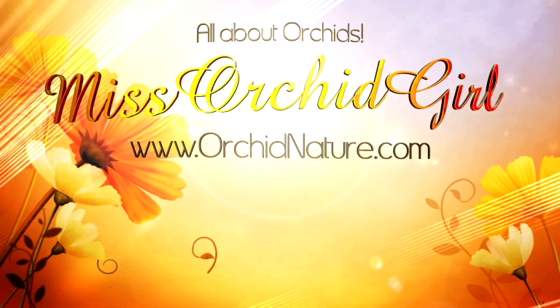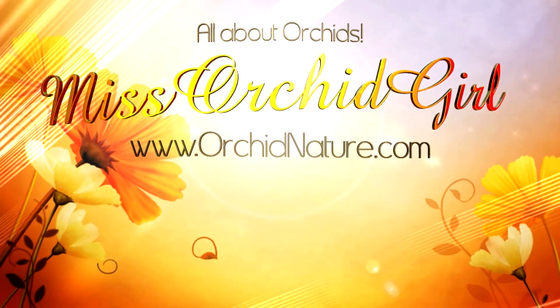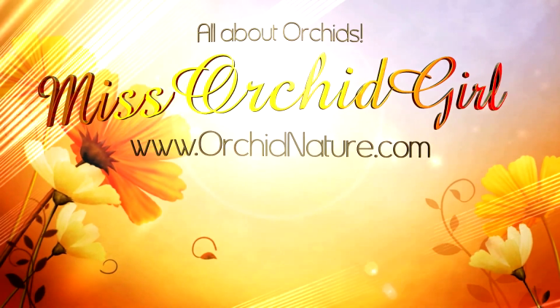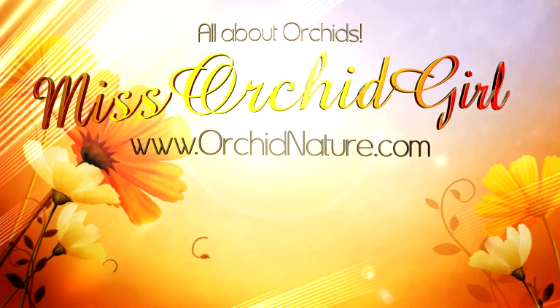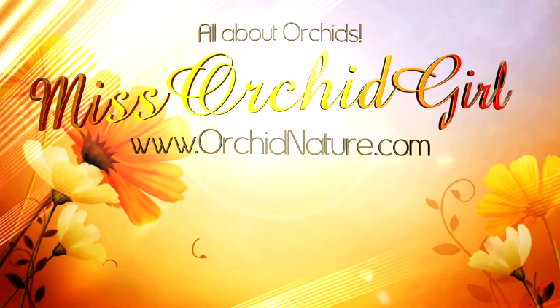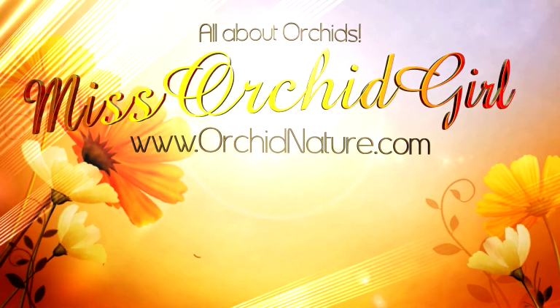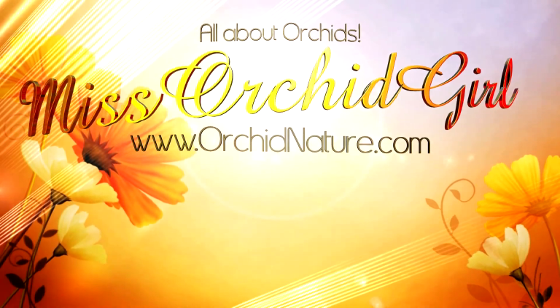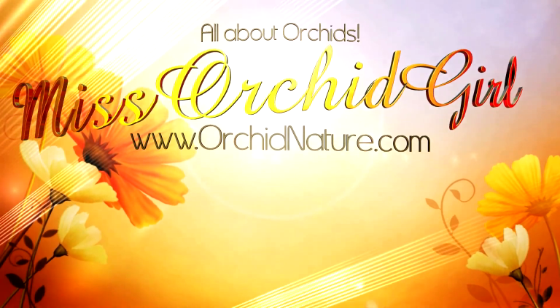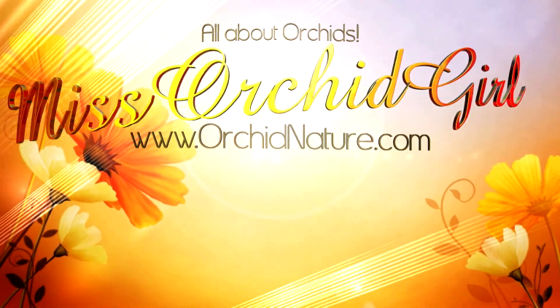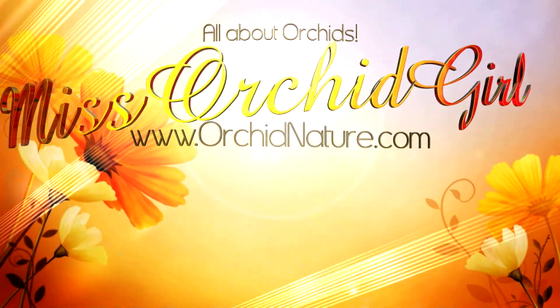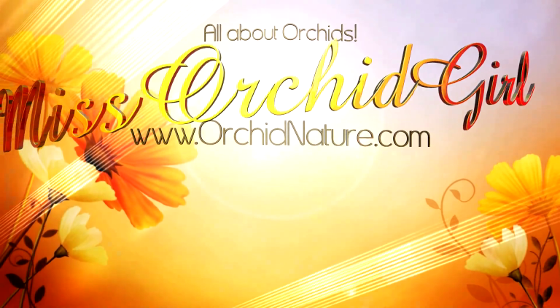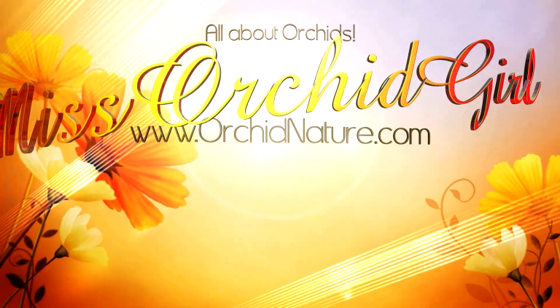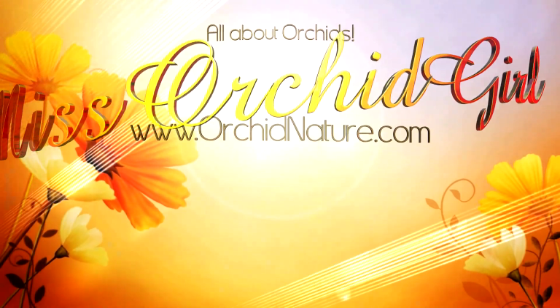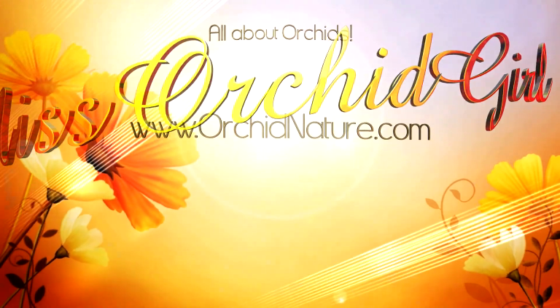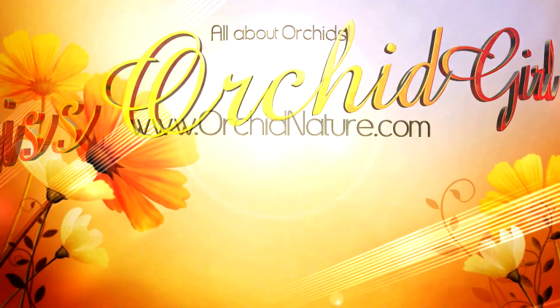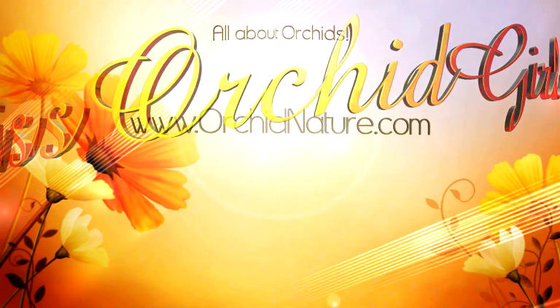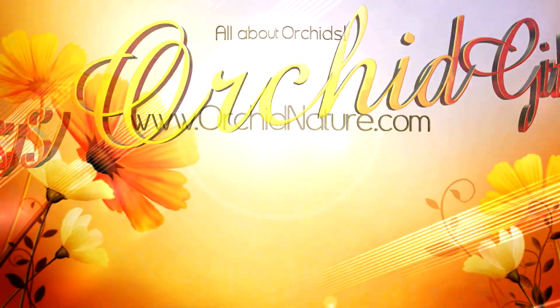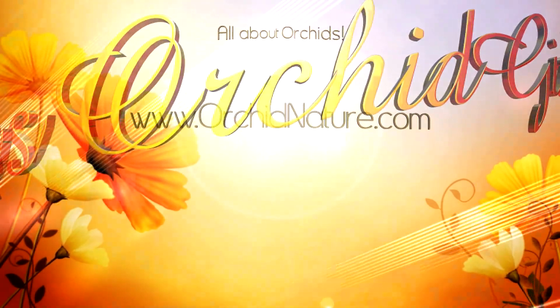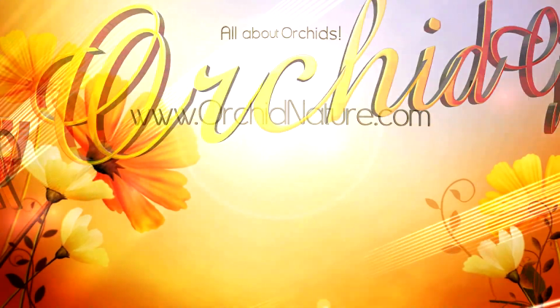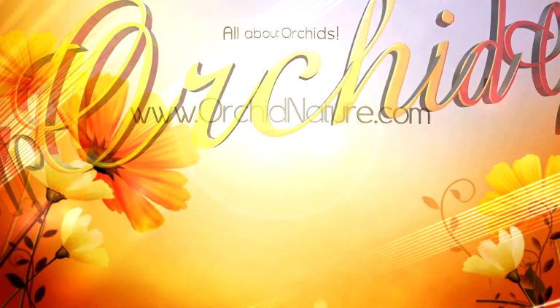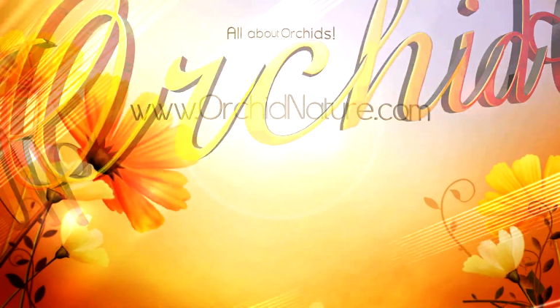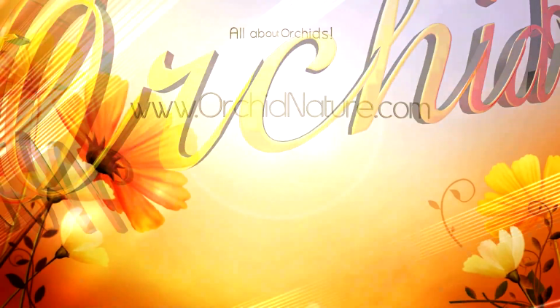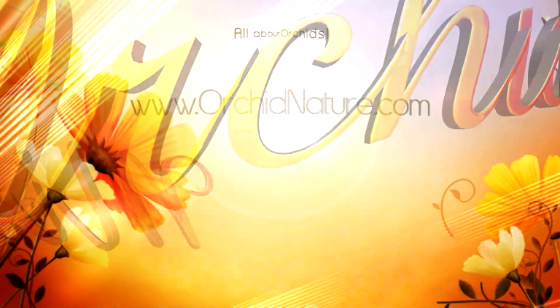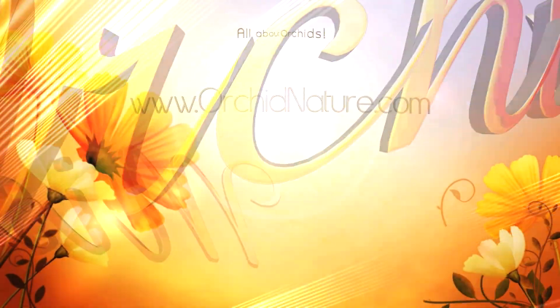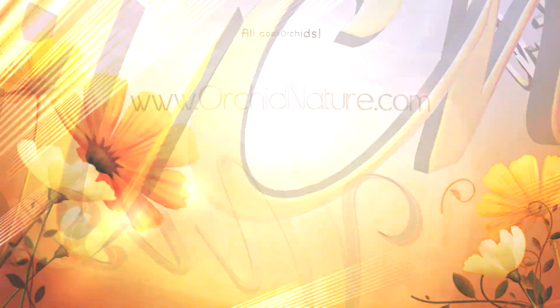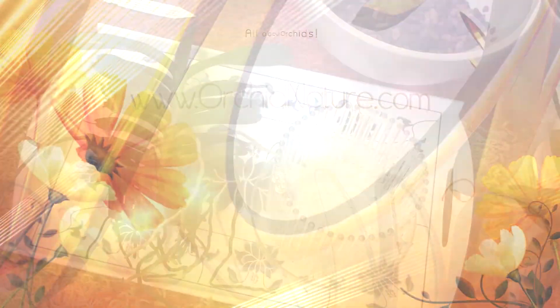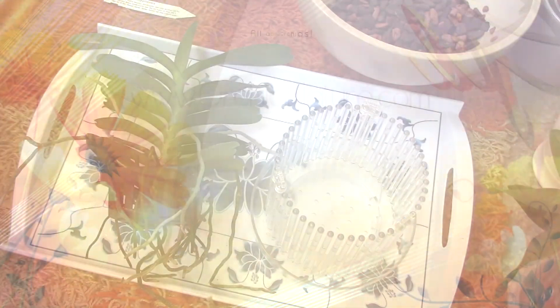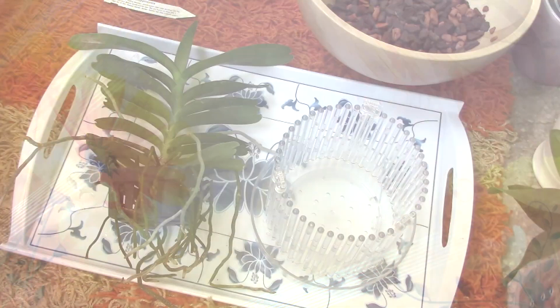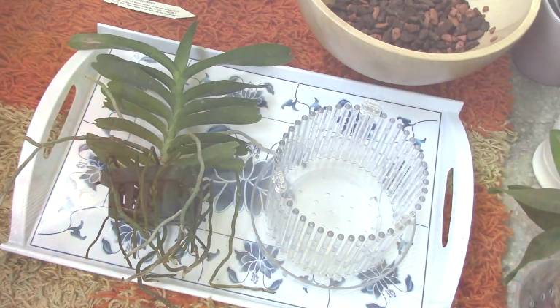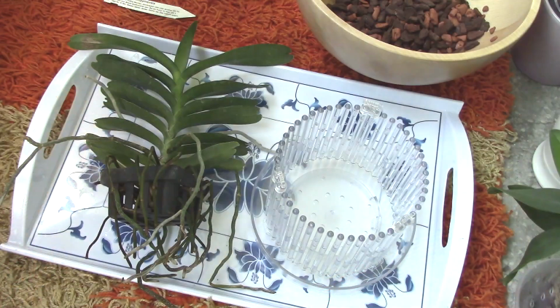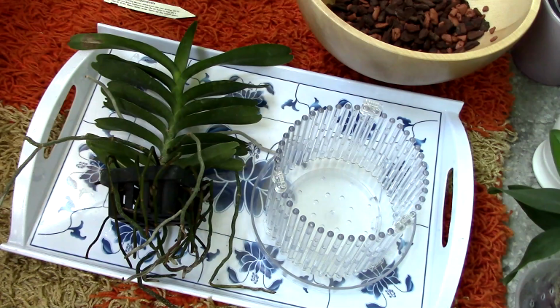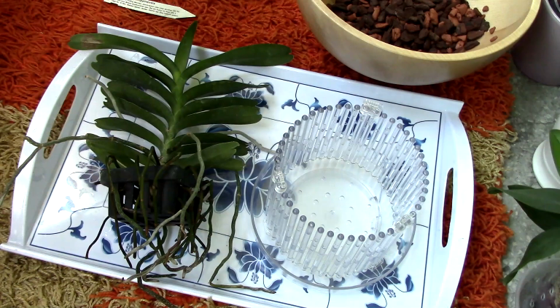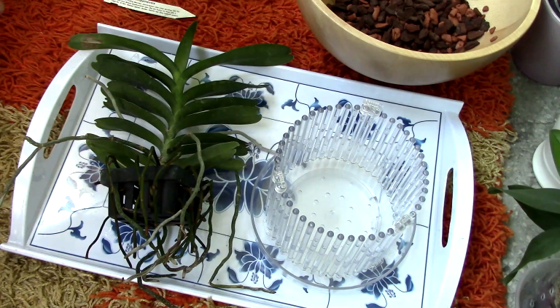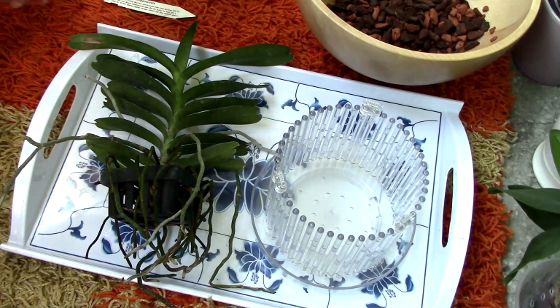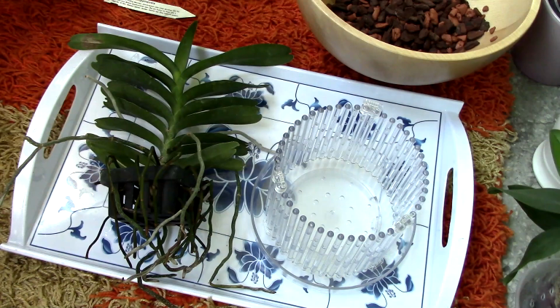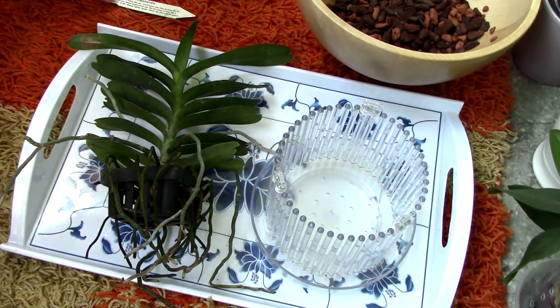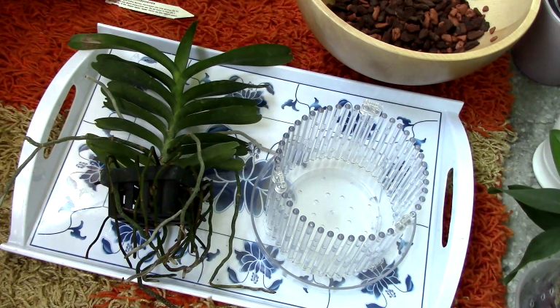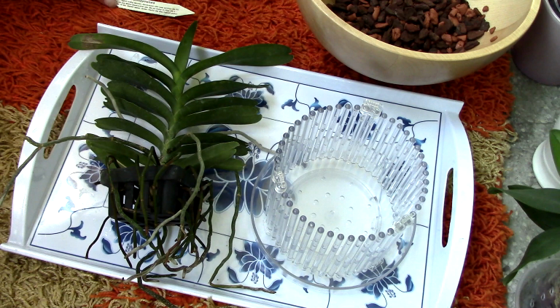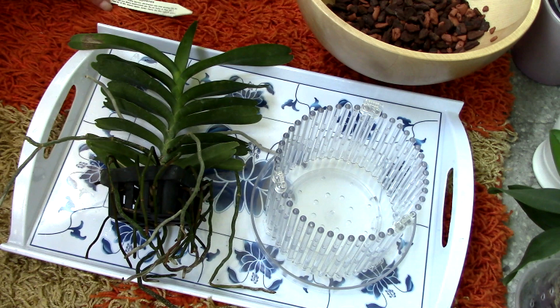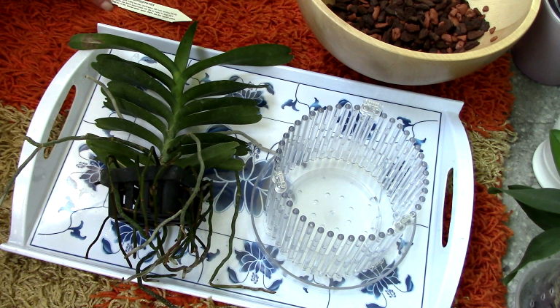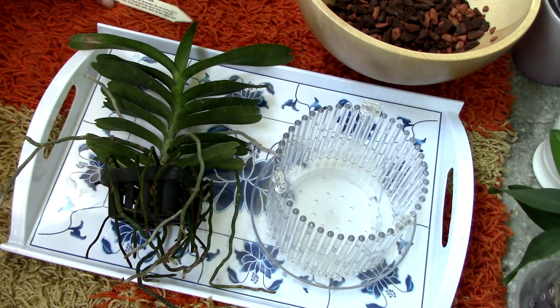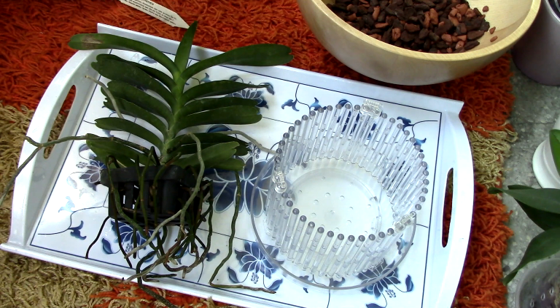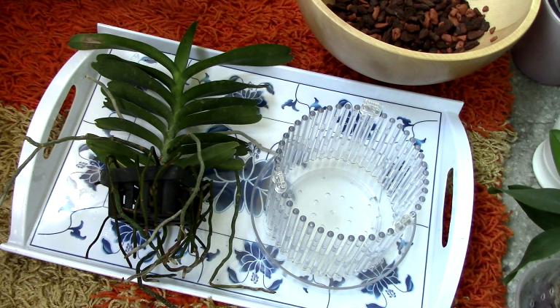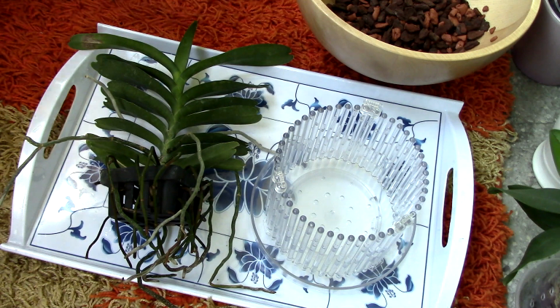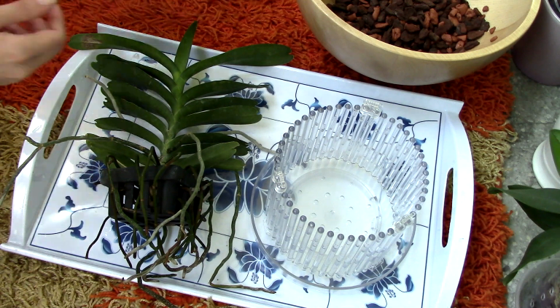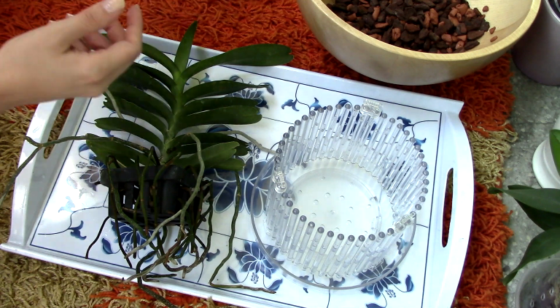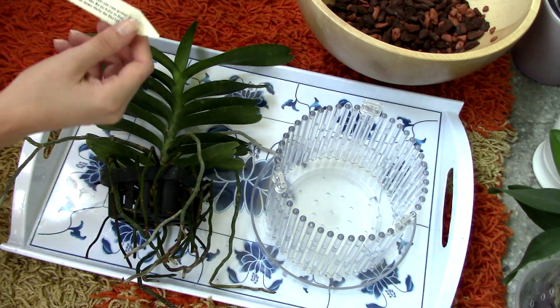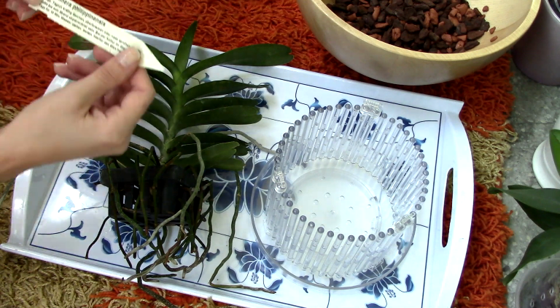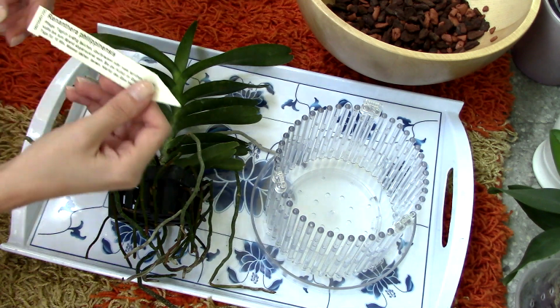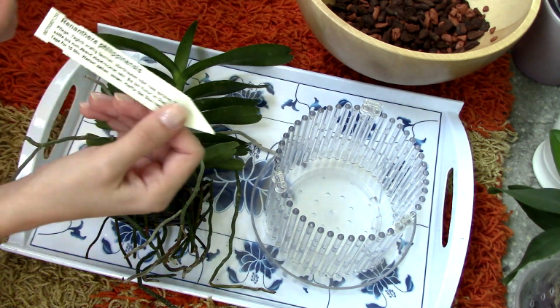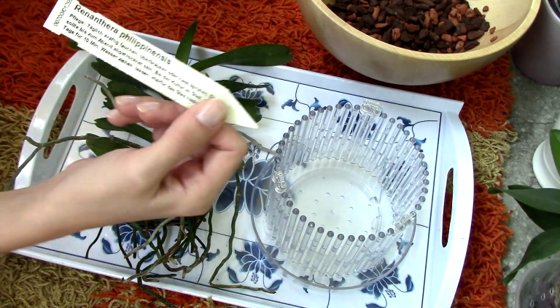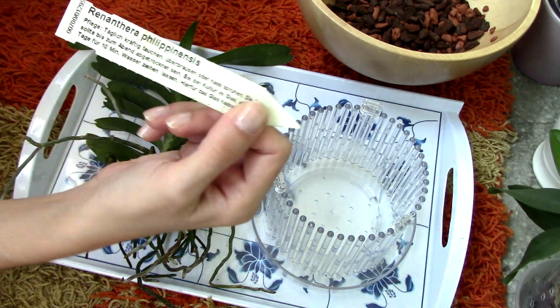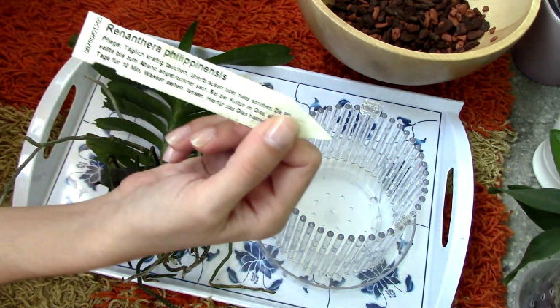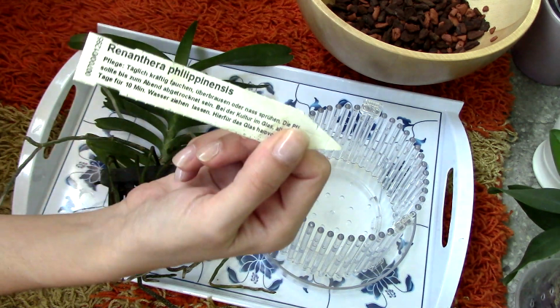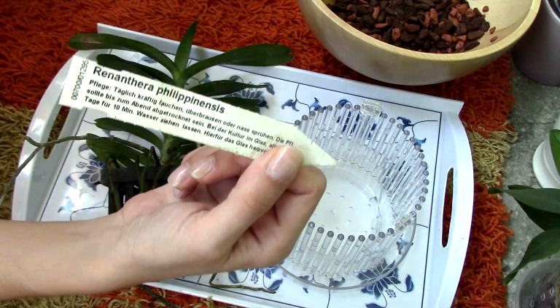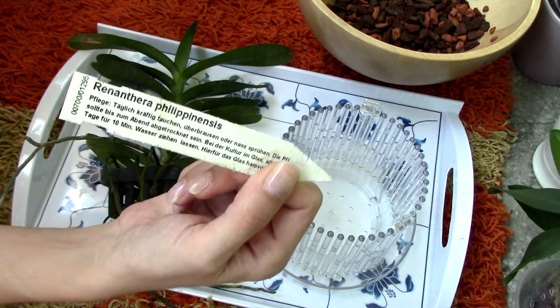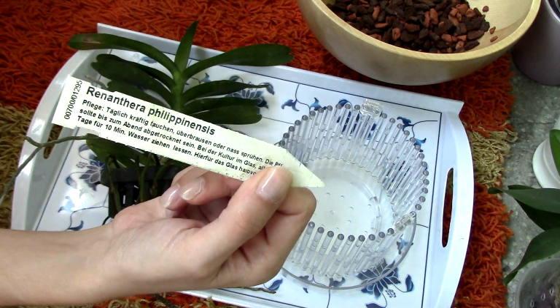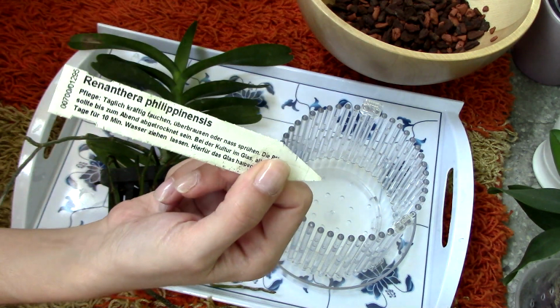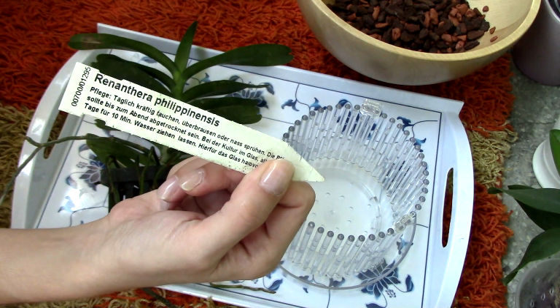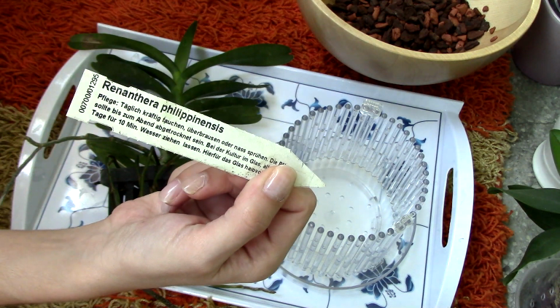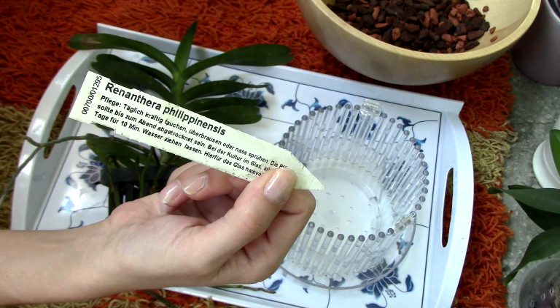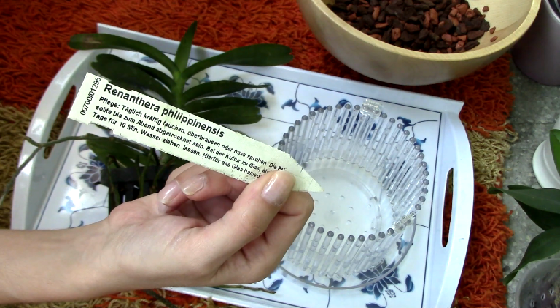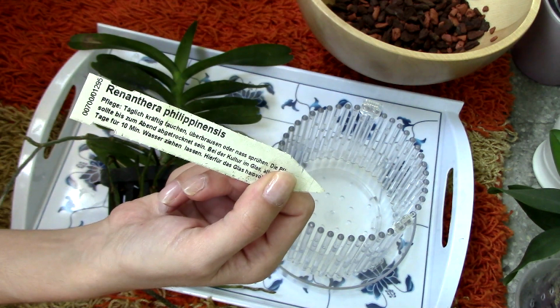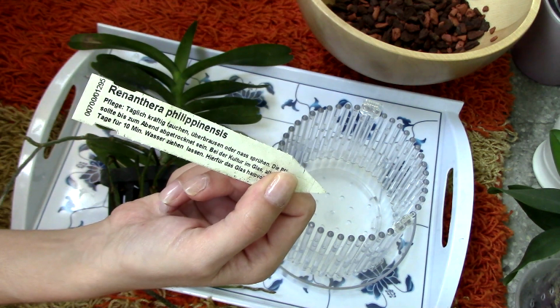Hi guys, it's Dani. Today we will be potting up the Renanthera philippinensis orchid.